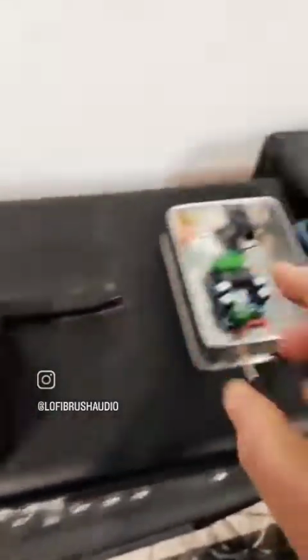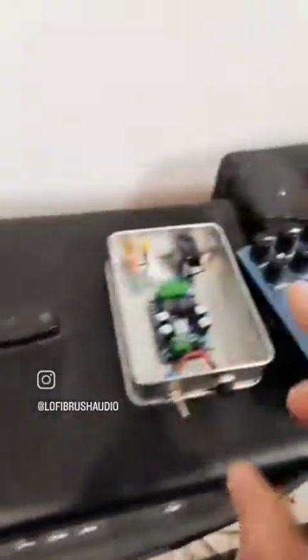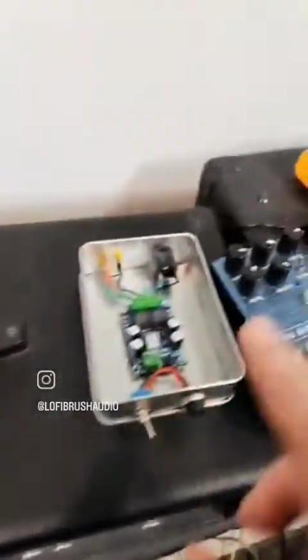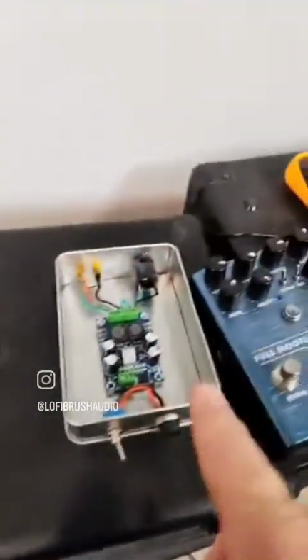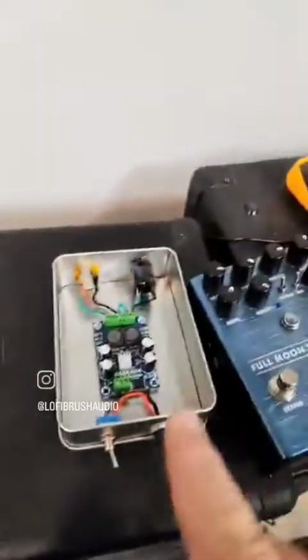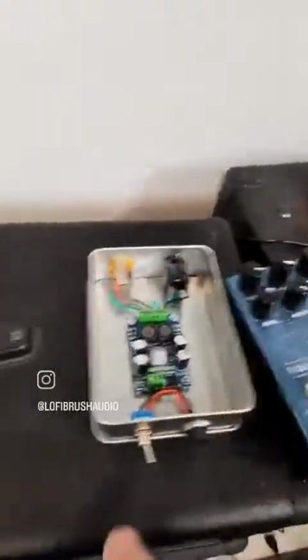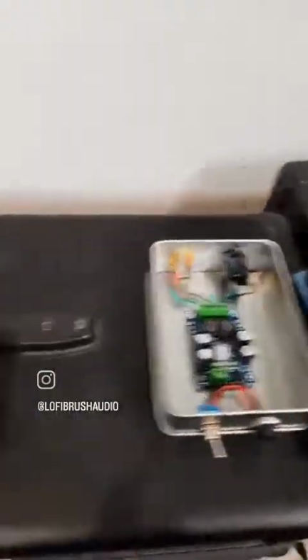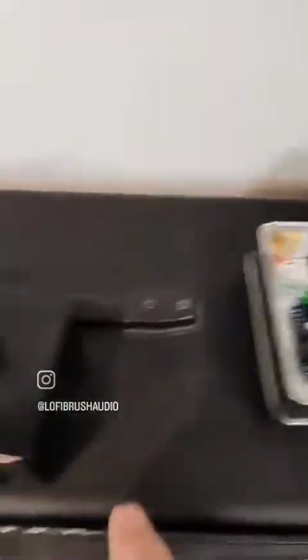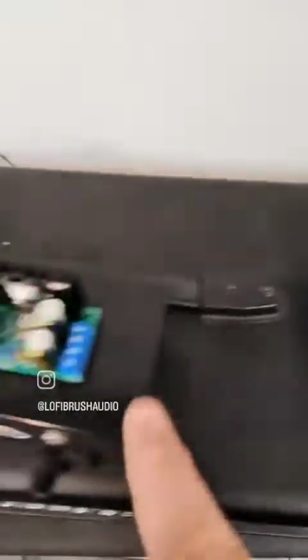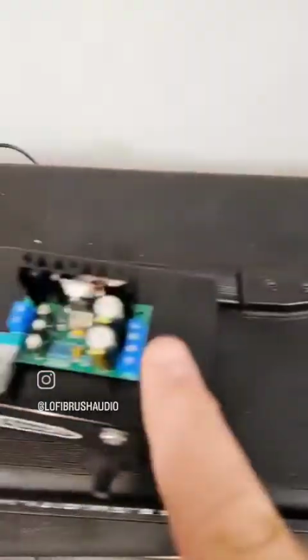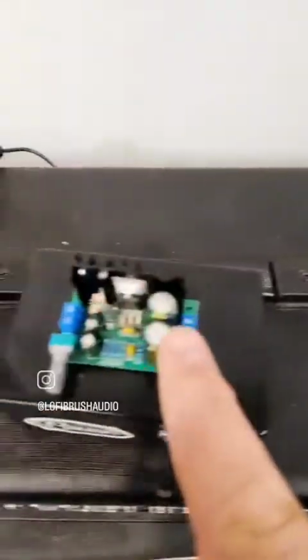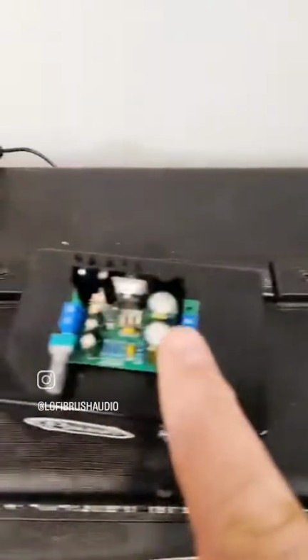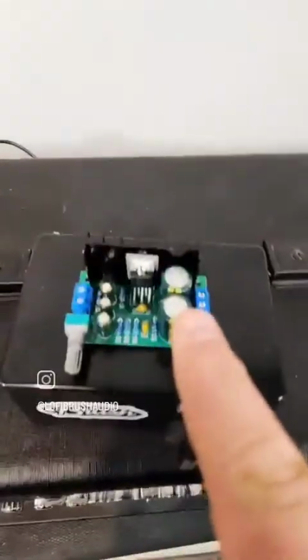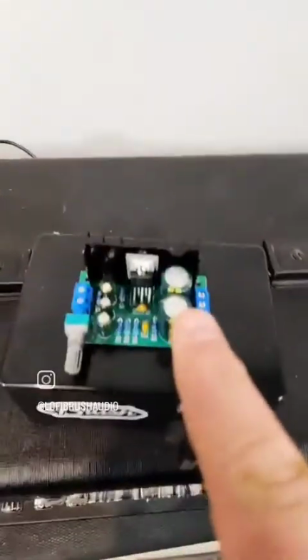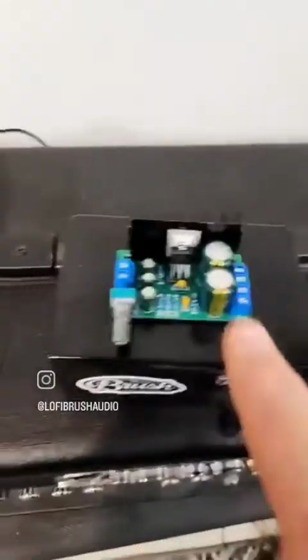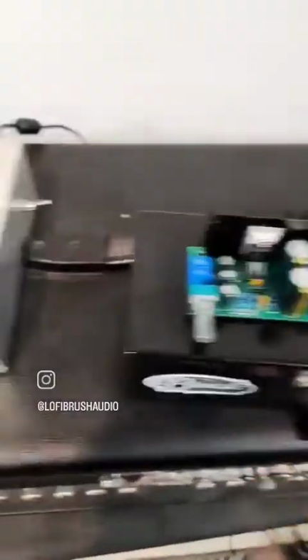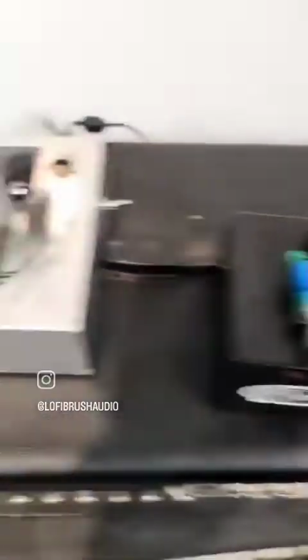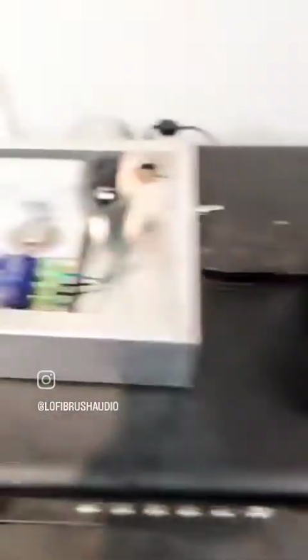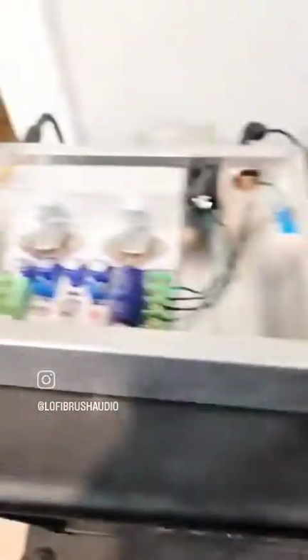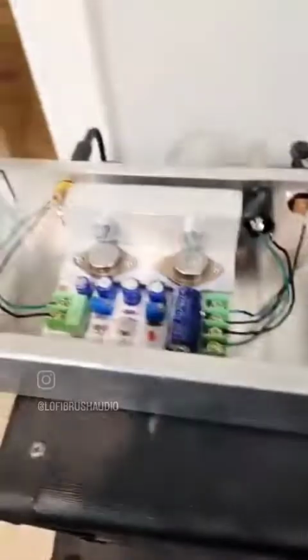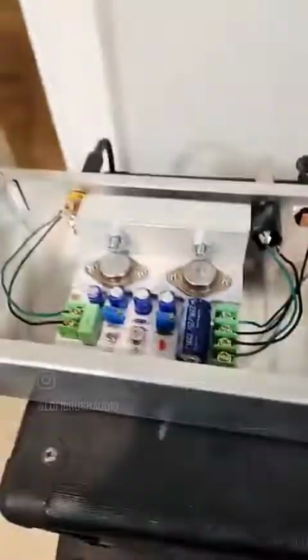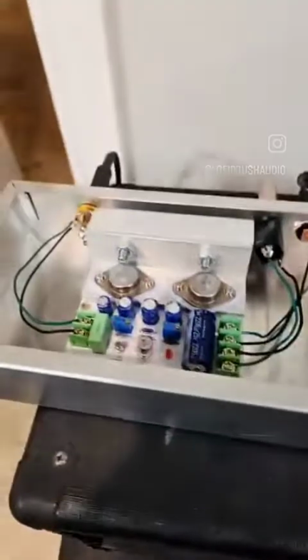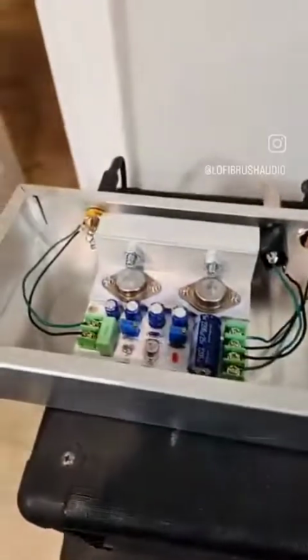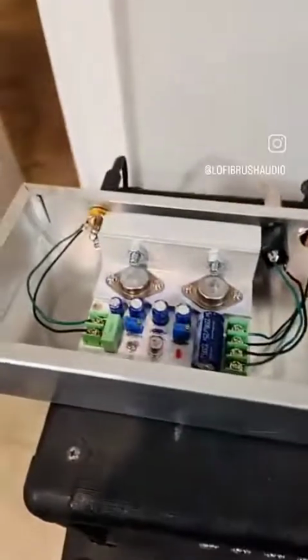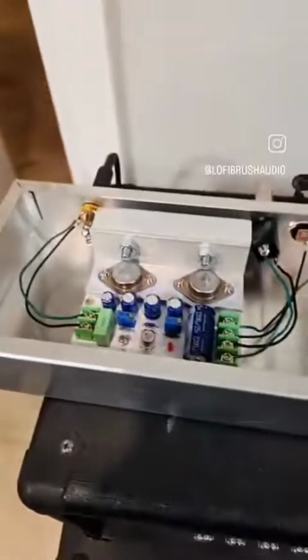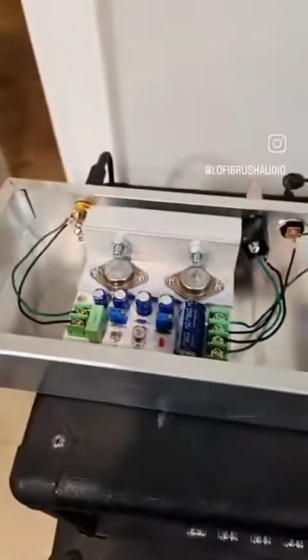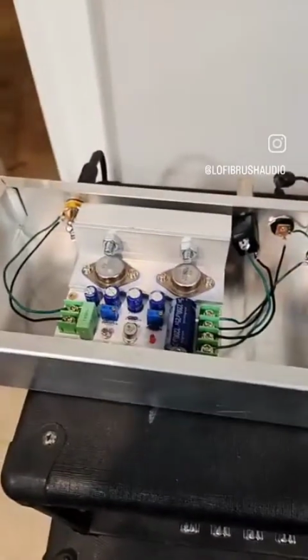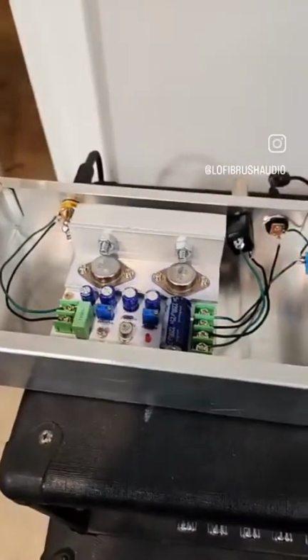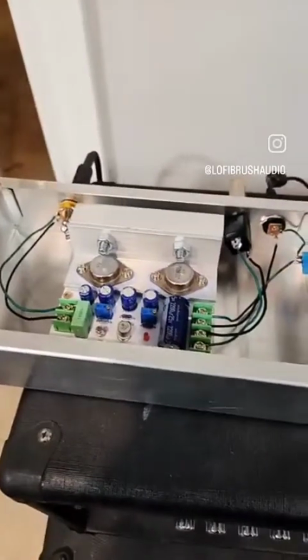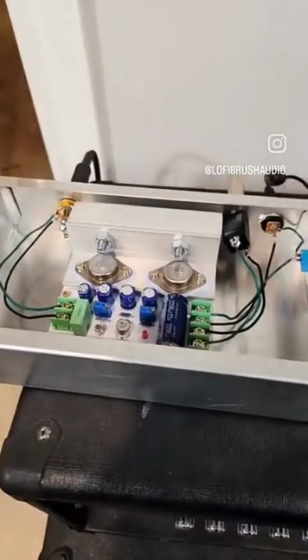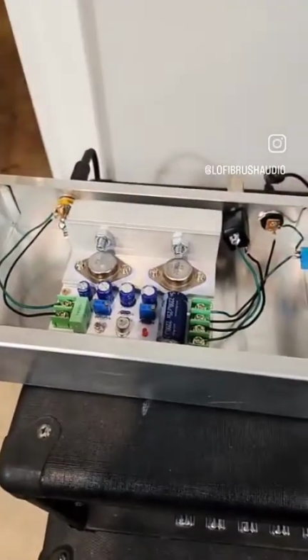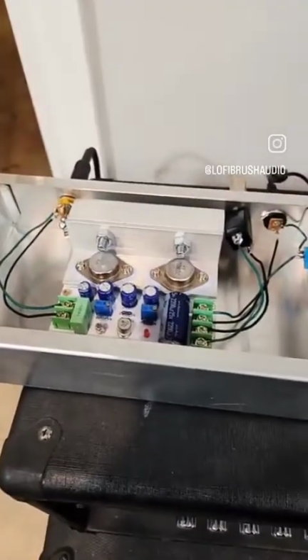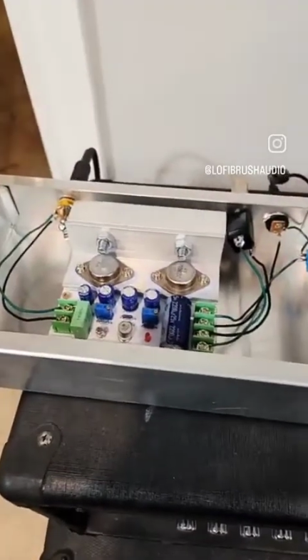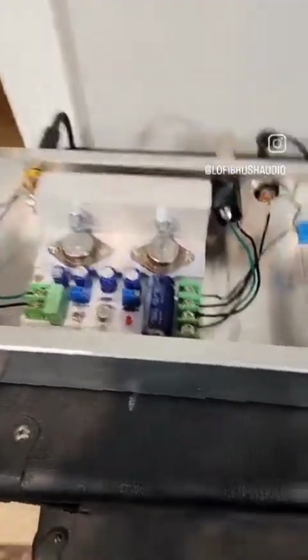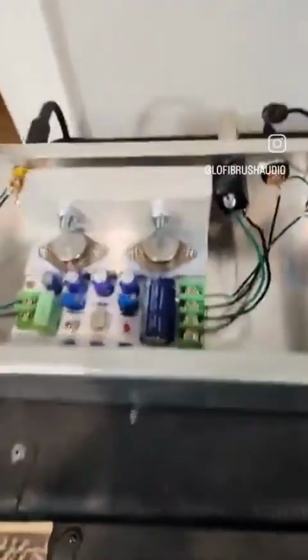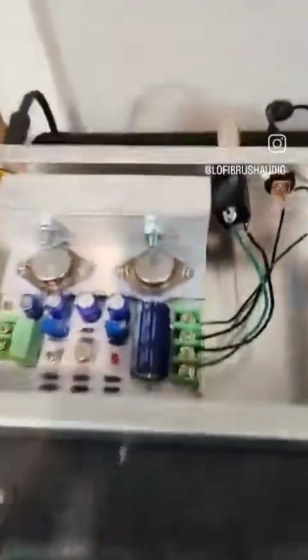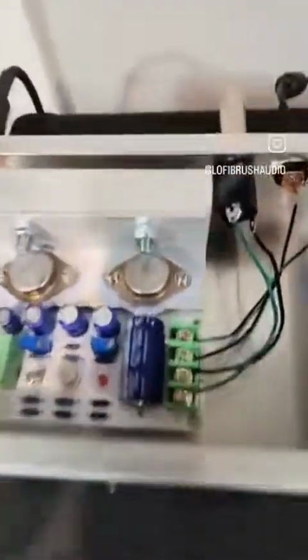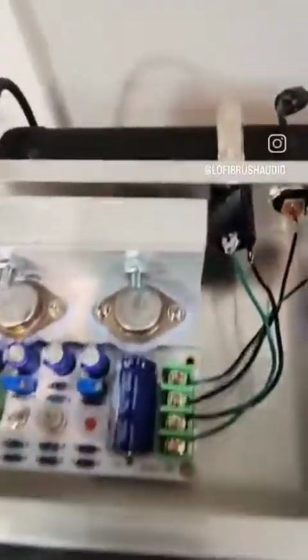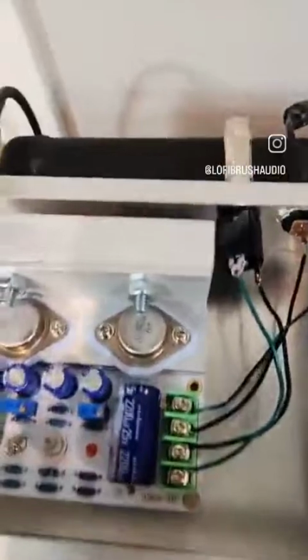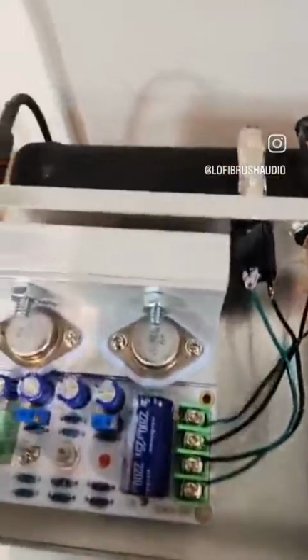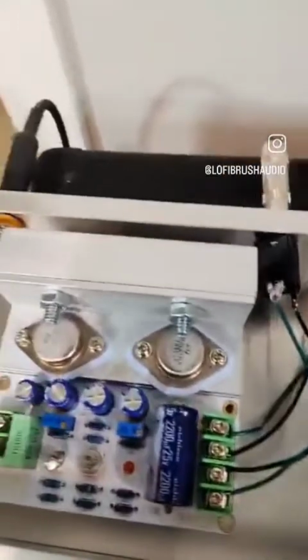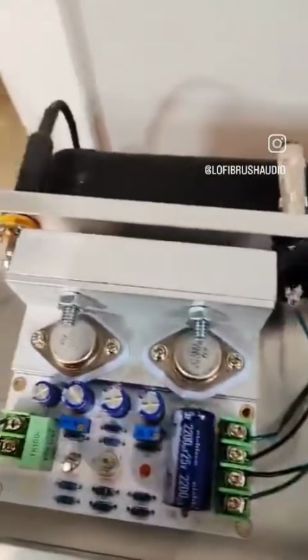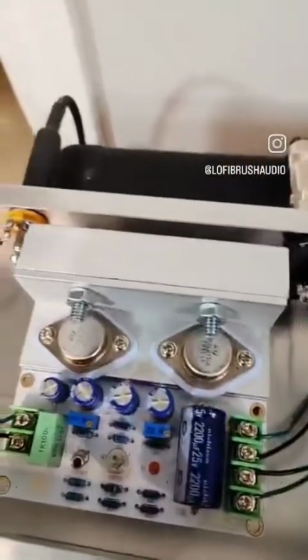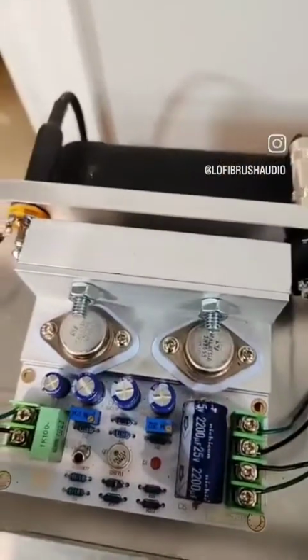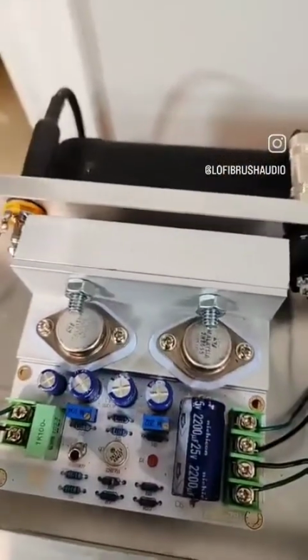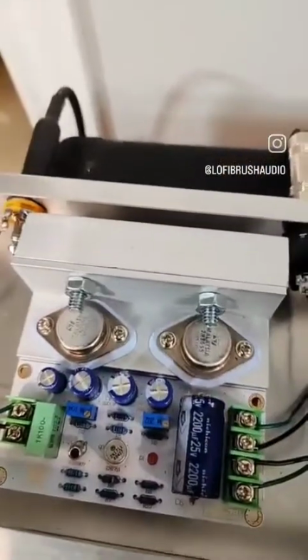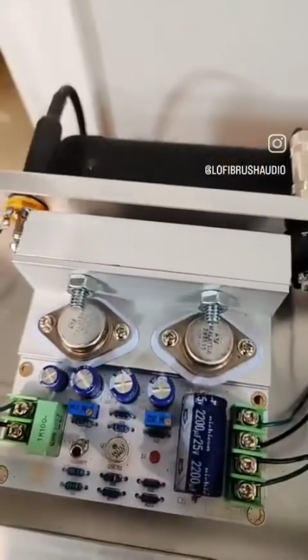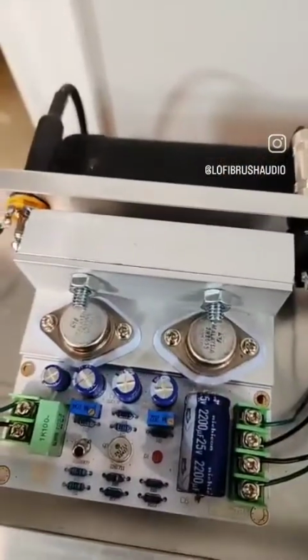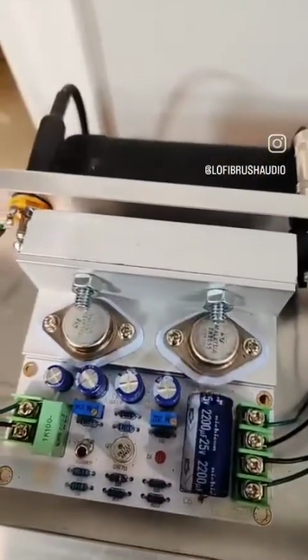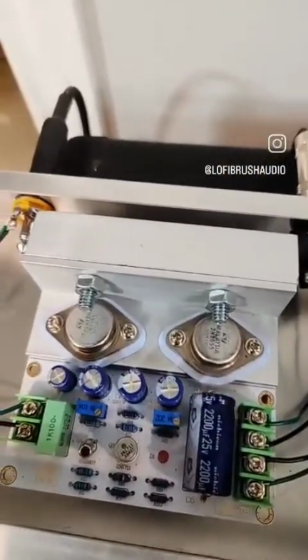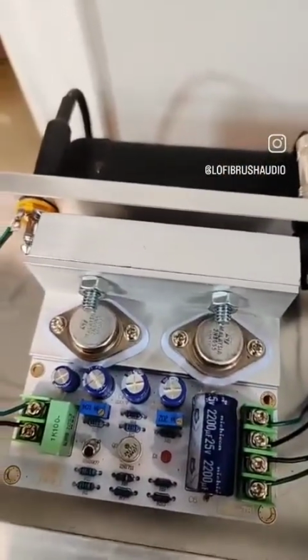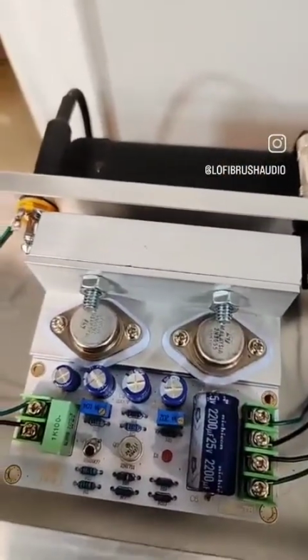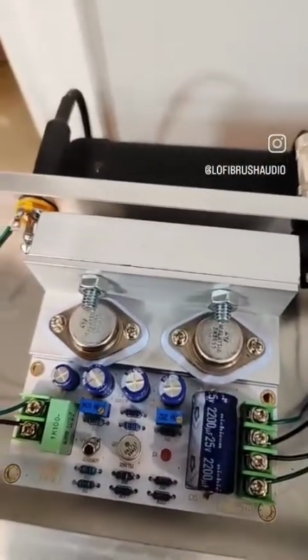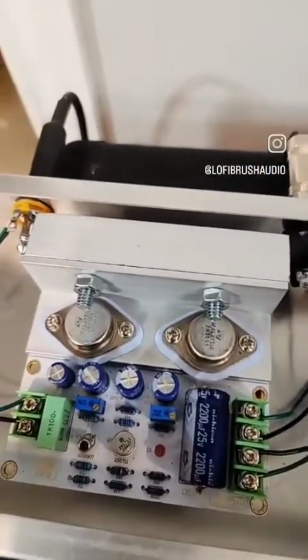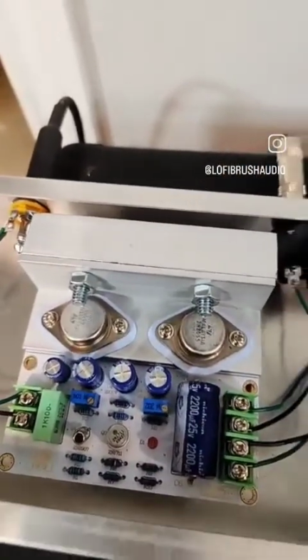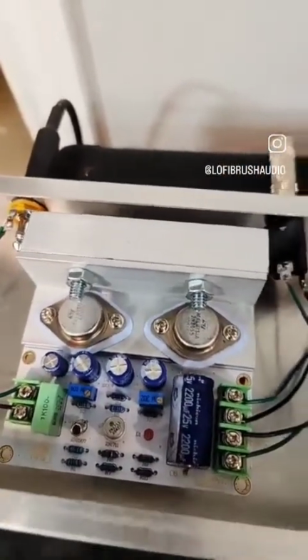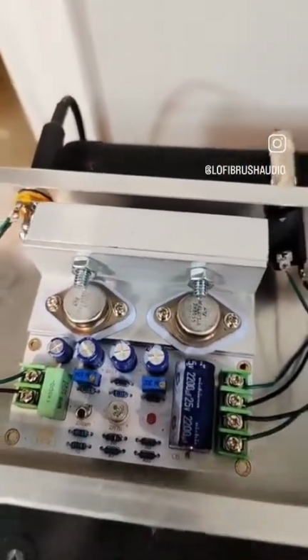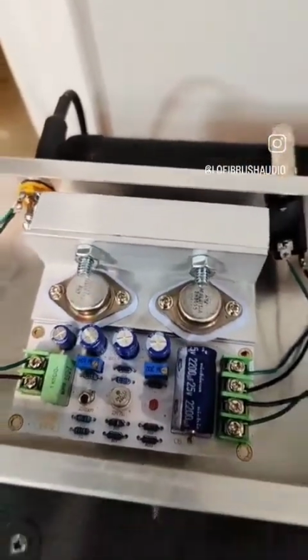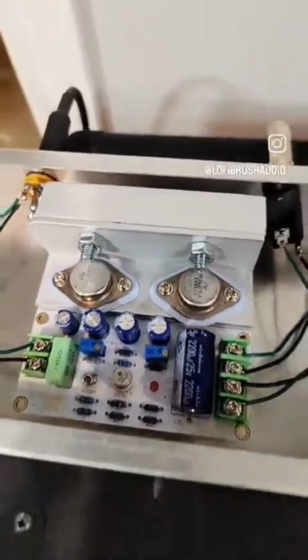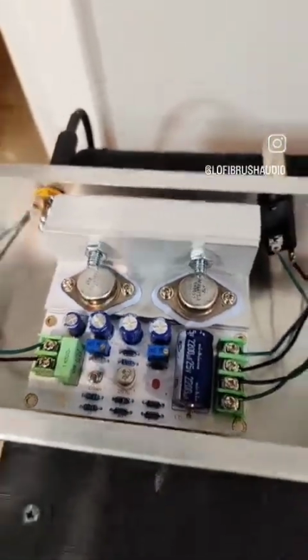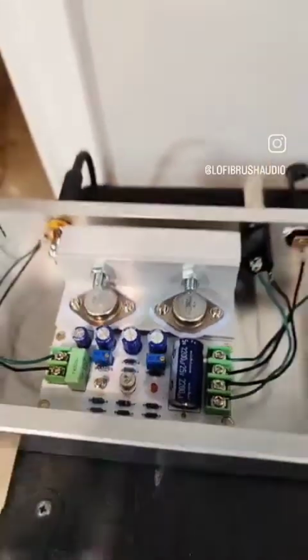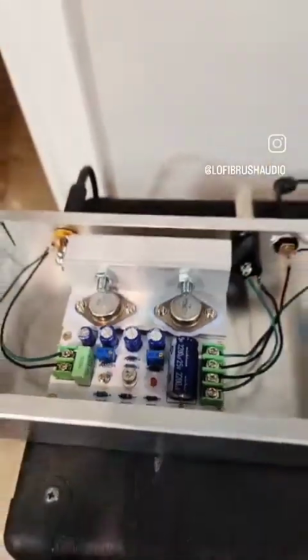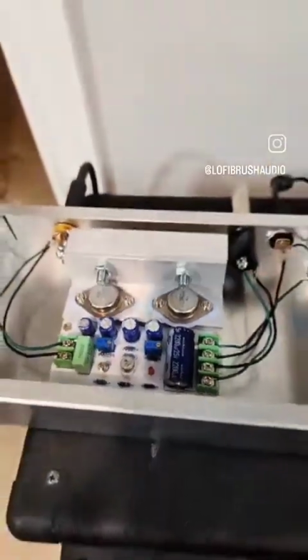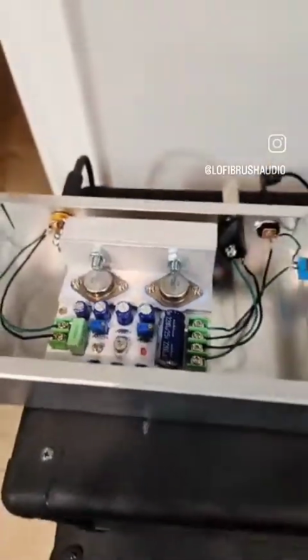So now we have Class D, Class AB, and over here is a Class A module with a heat fin to dissipate some of that heat.